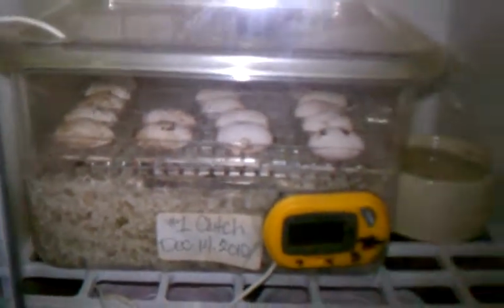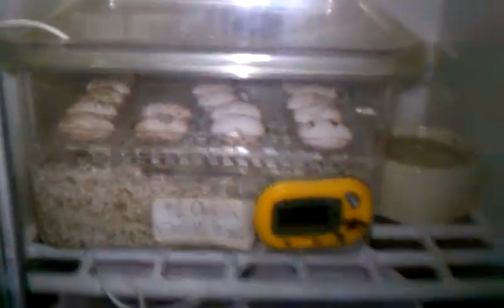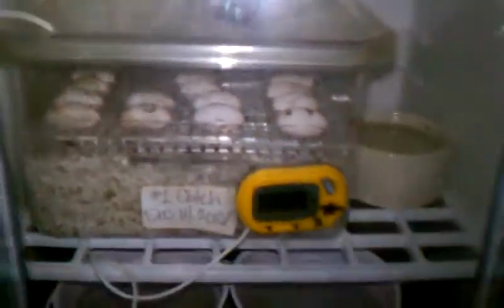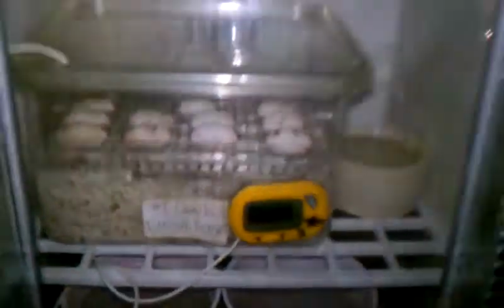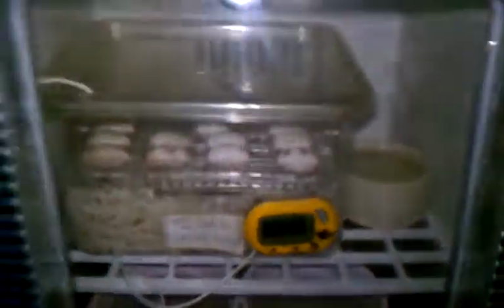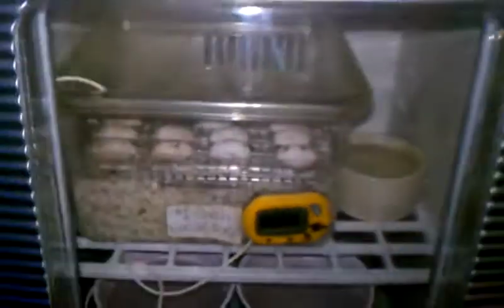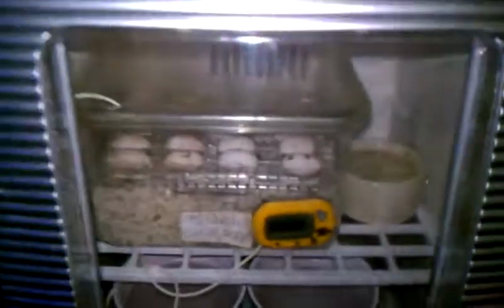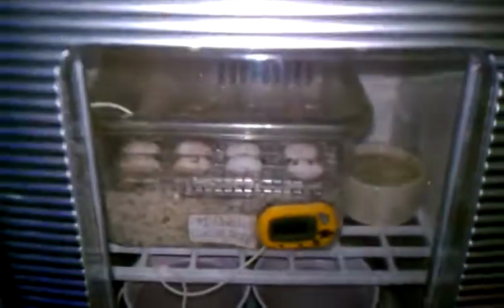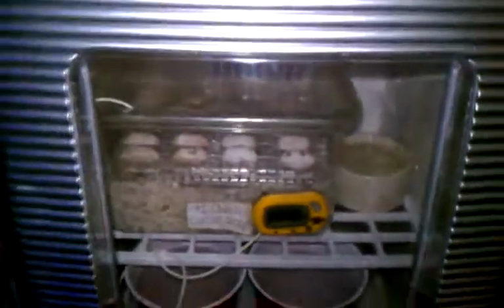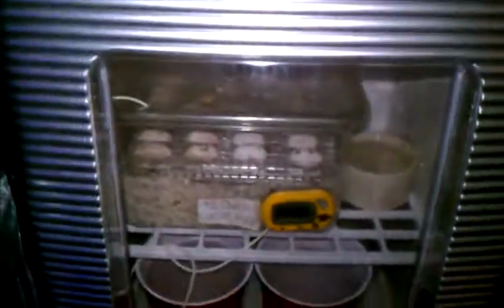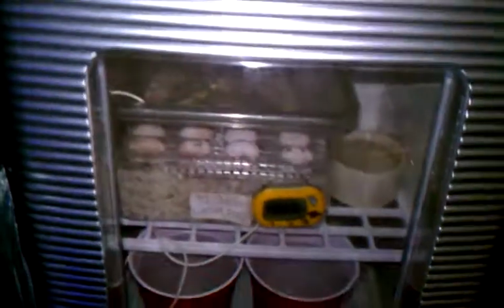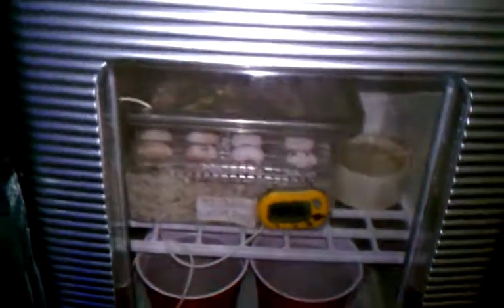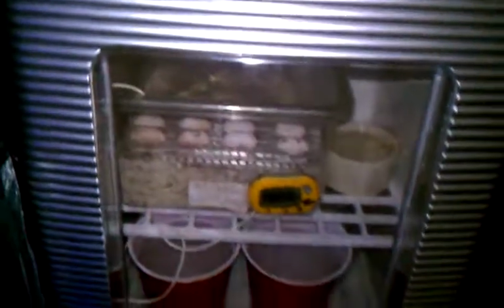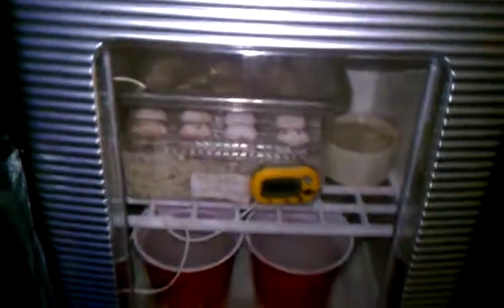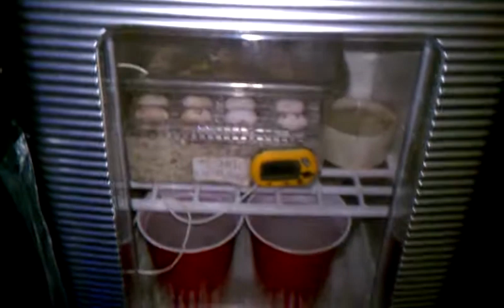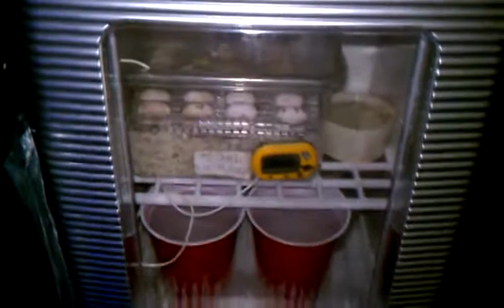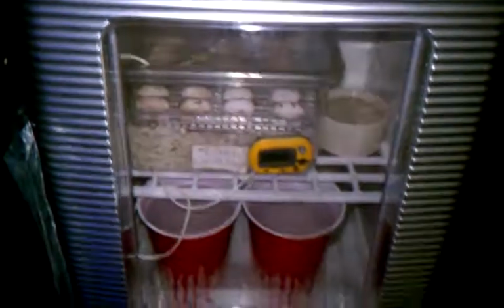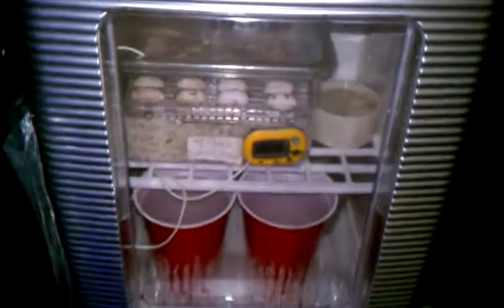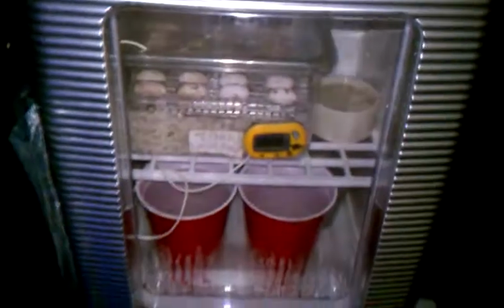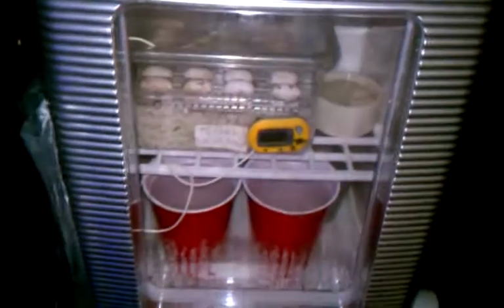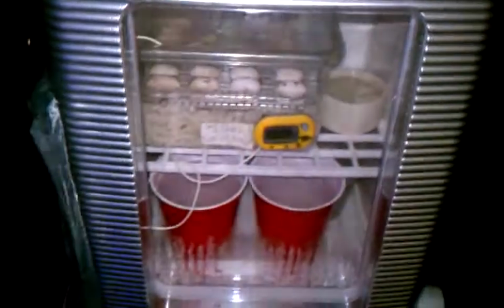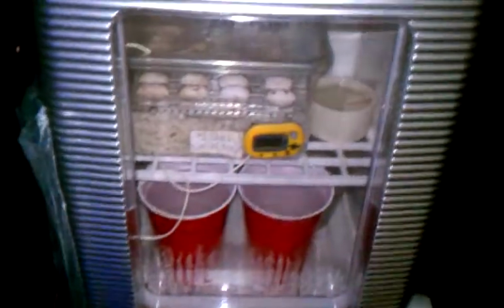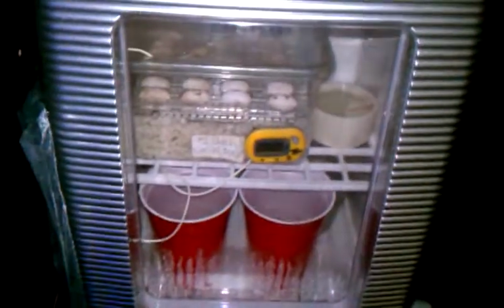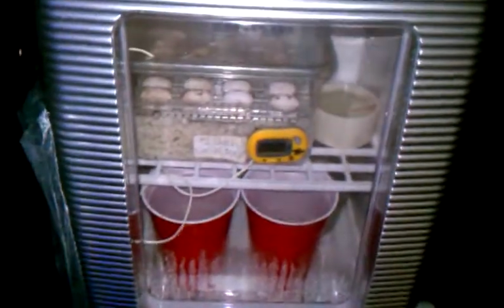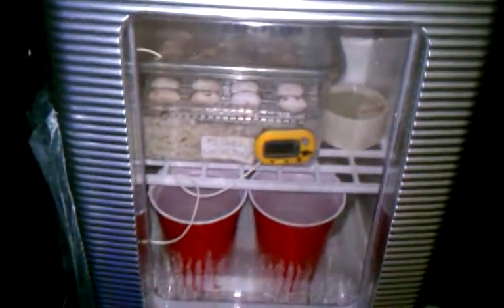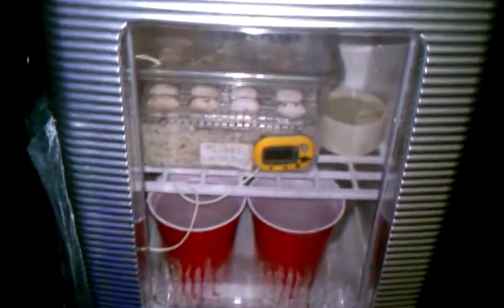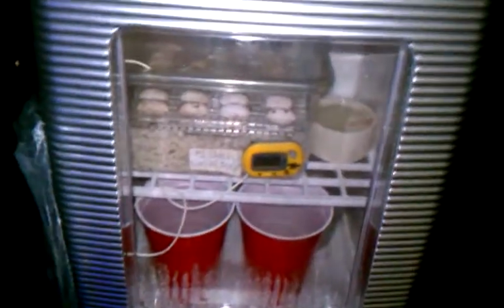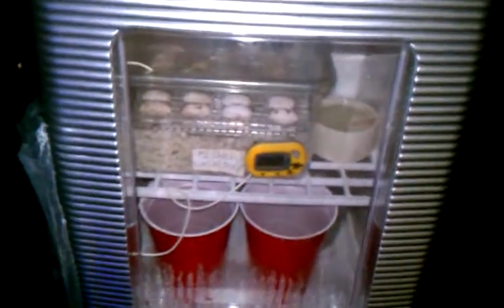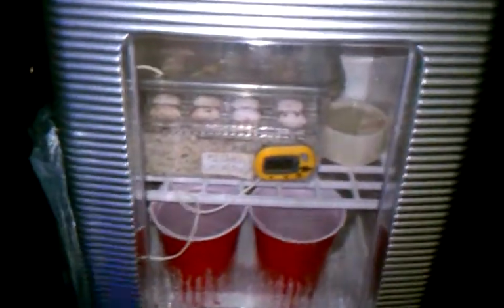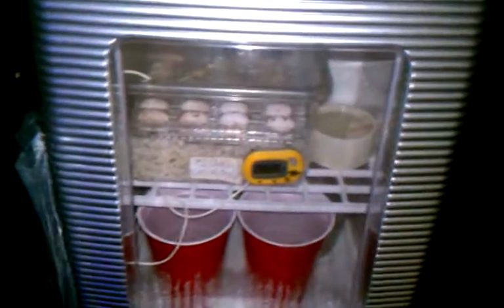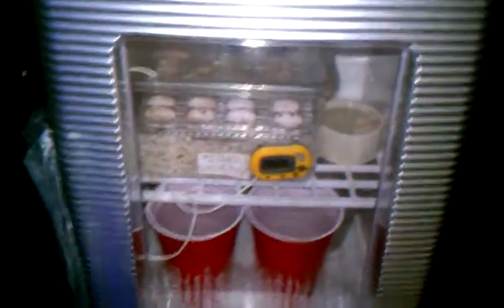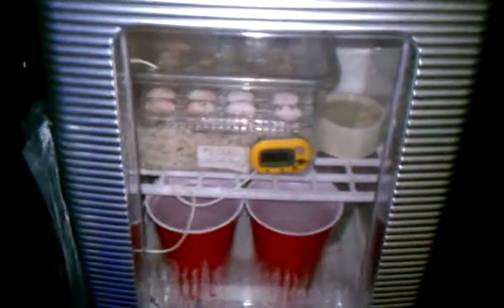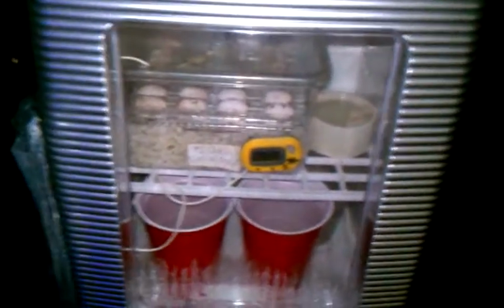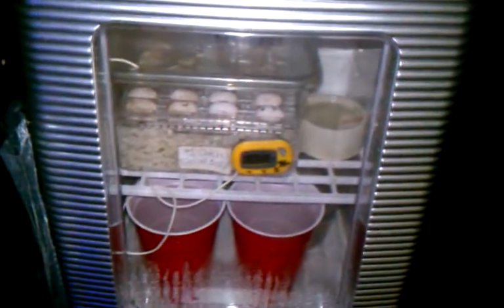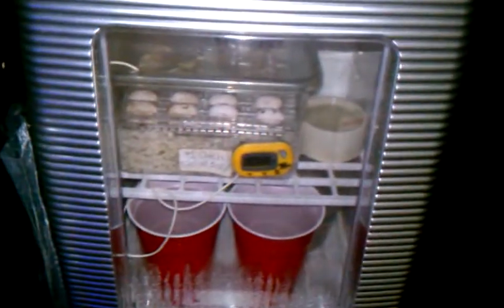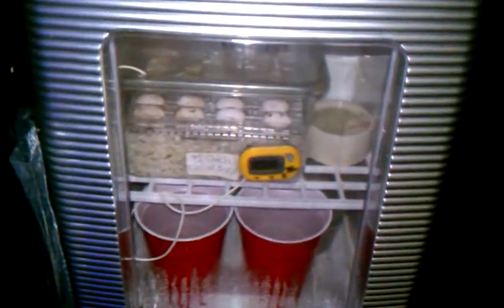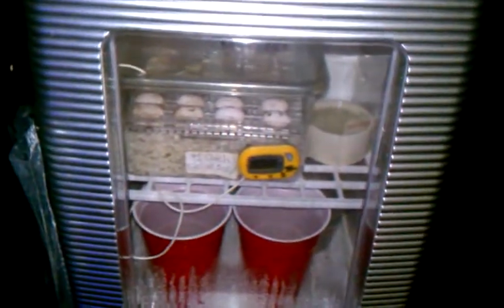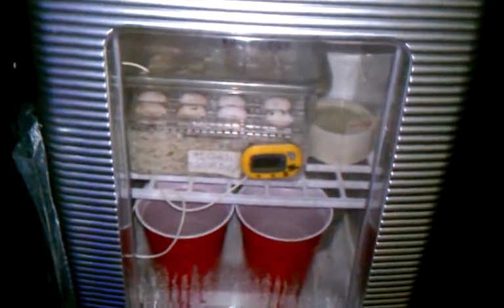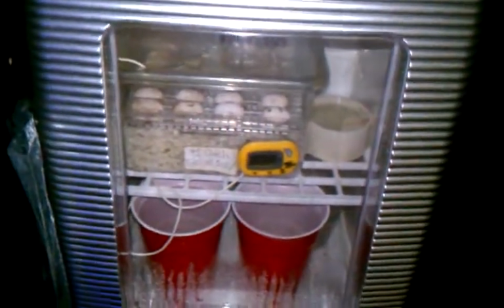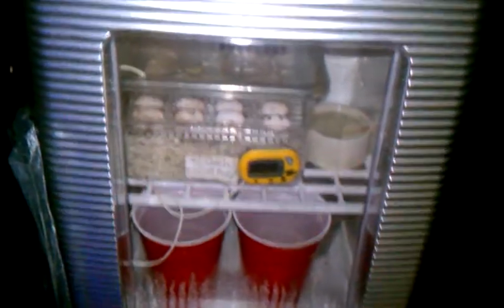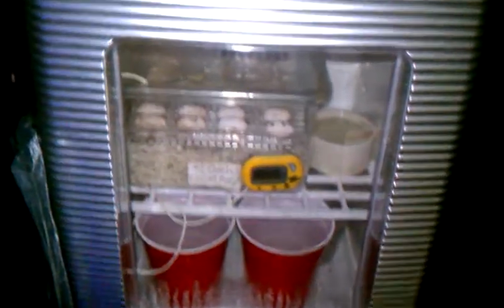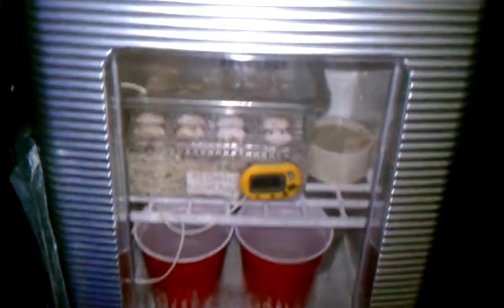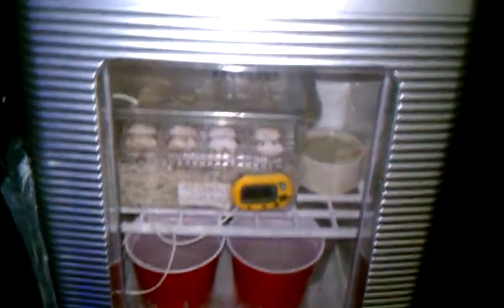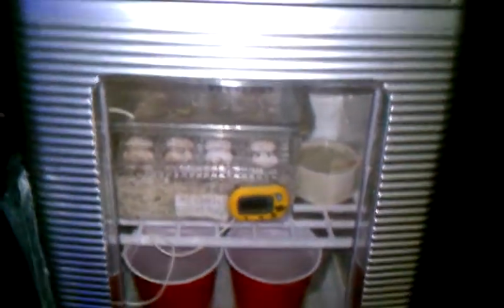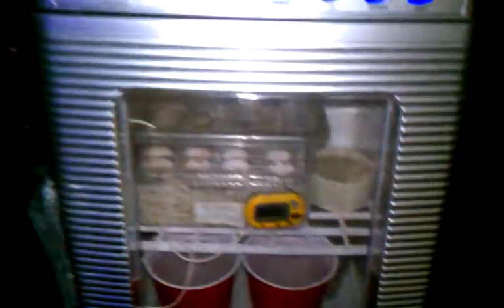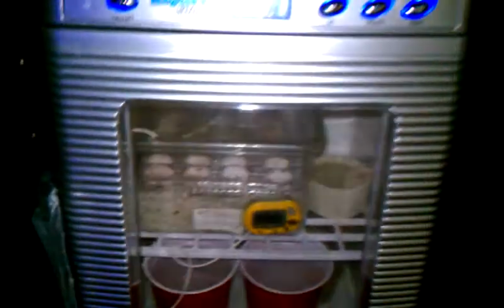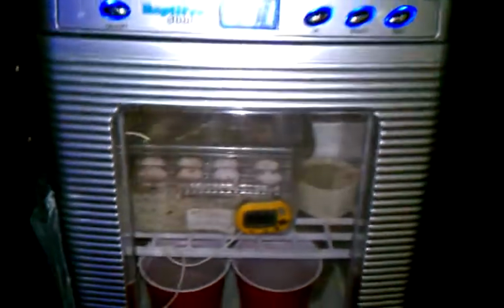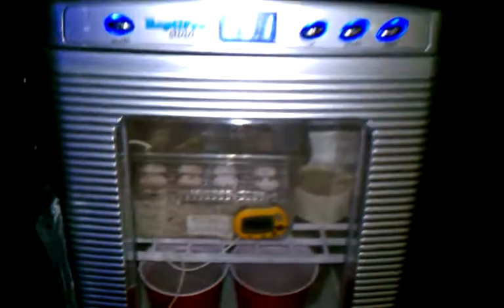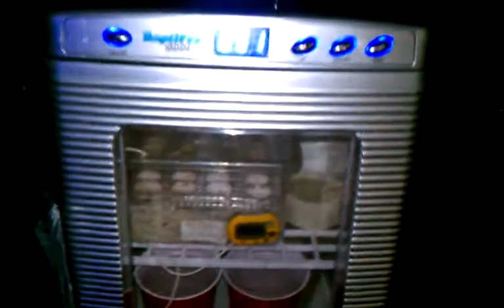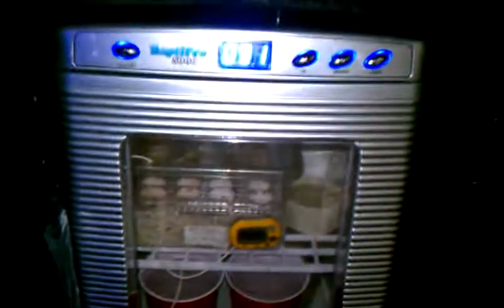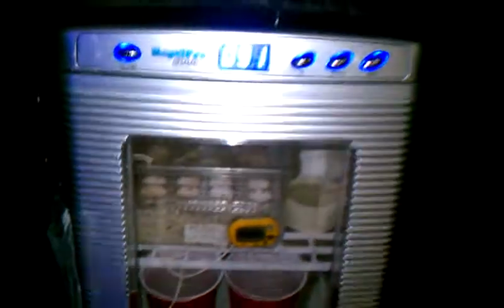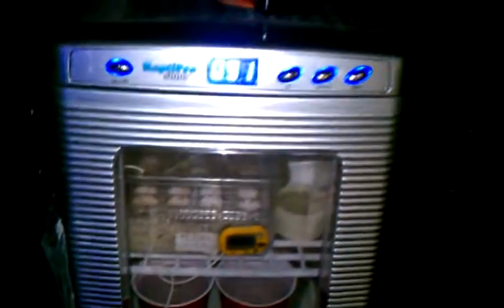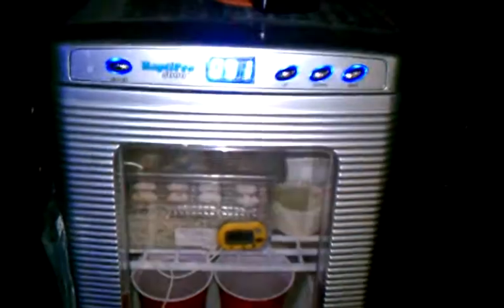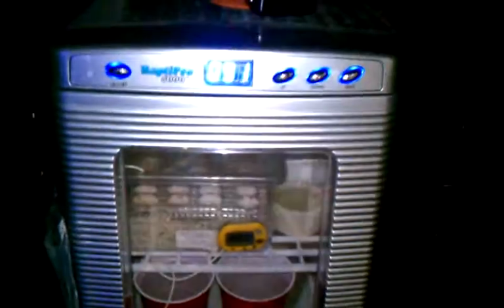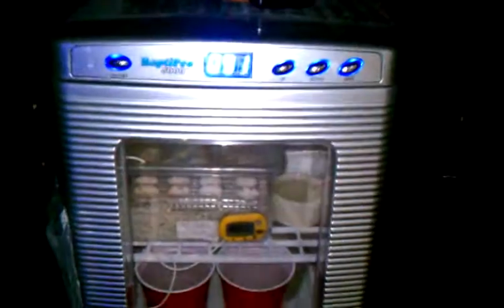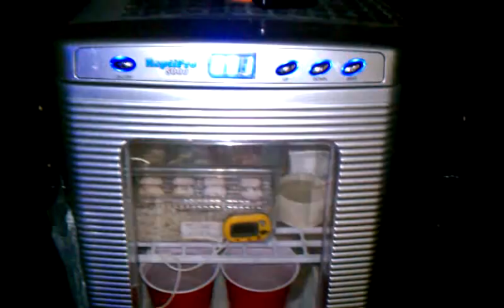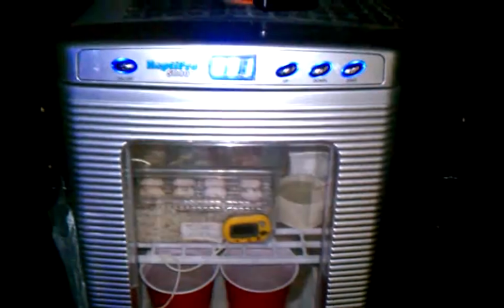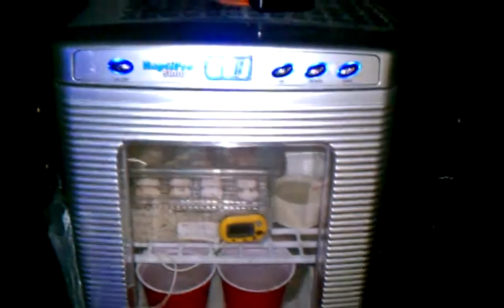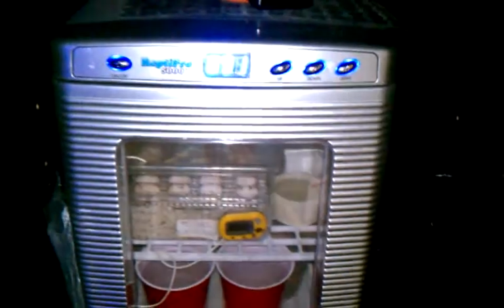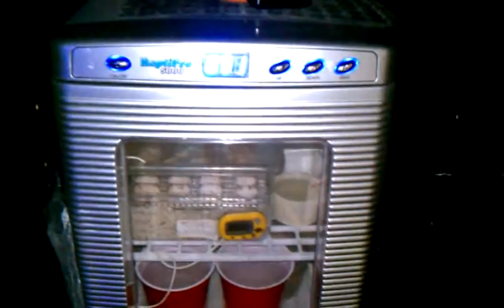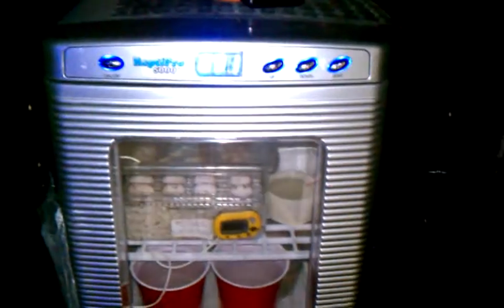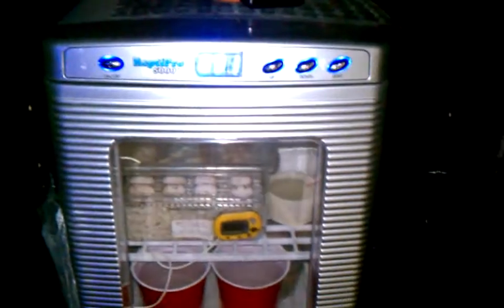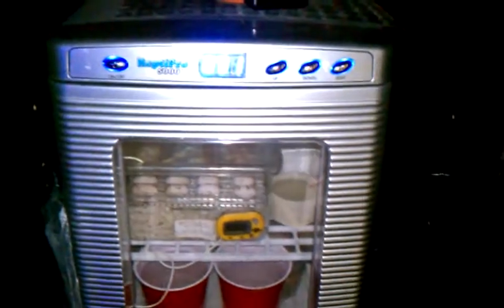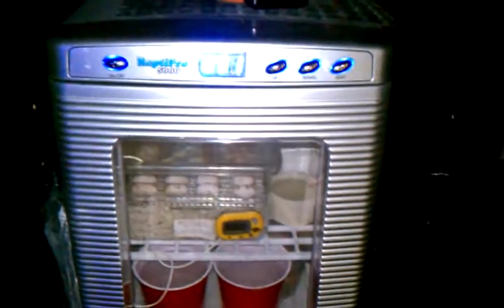So, if you already know, just a little quick look at my Bearded Dragon tank and my incubator. All right, have a good one.